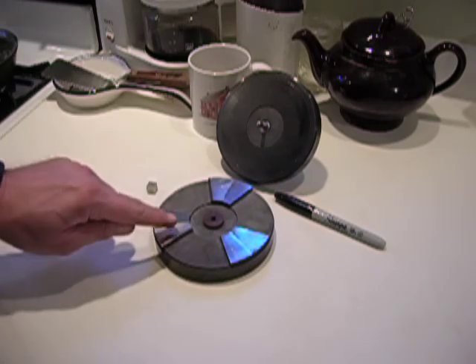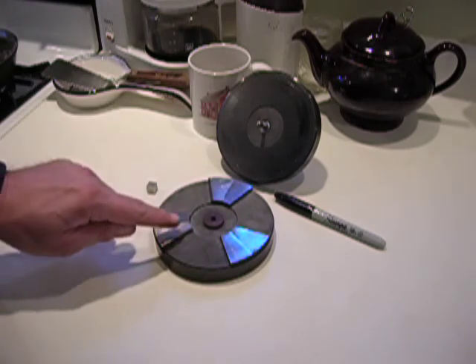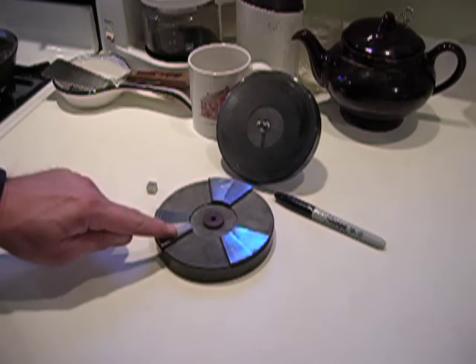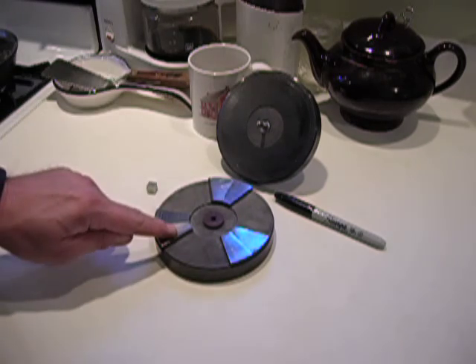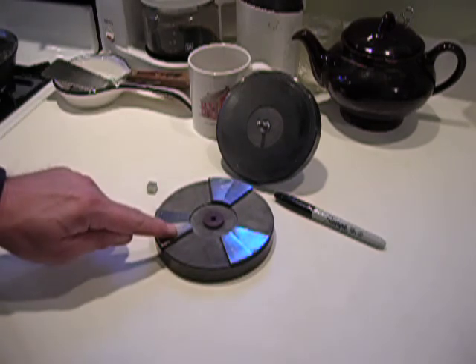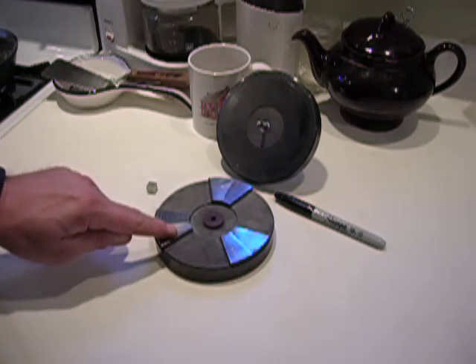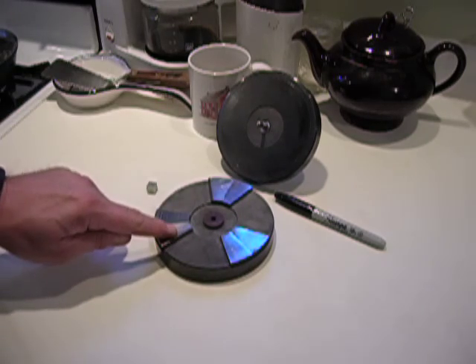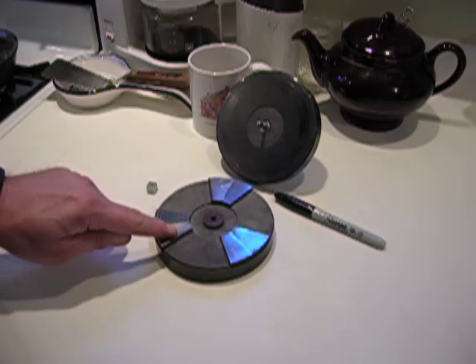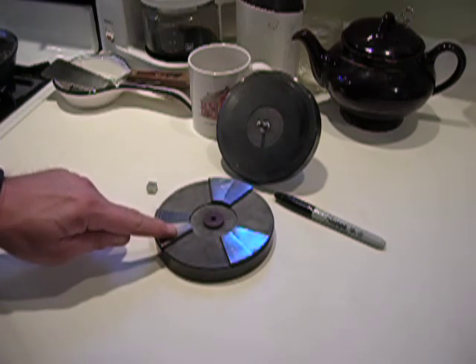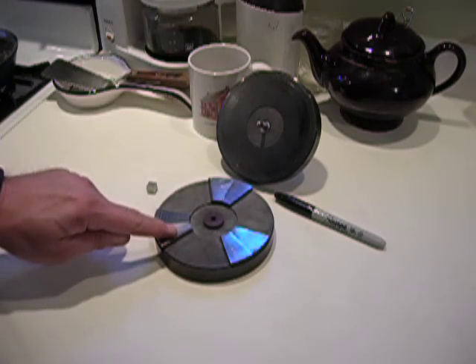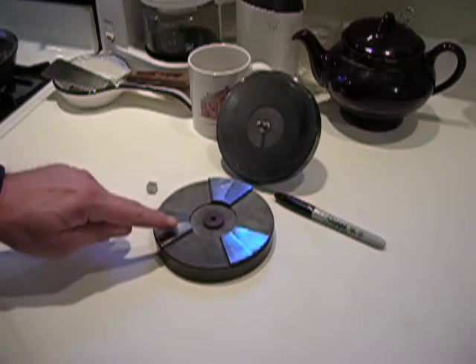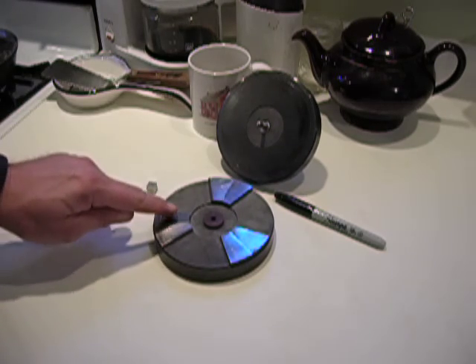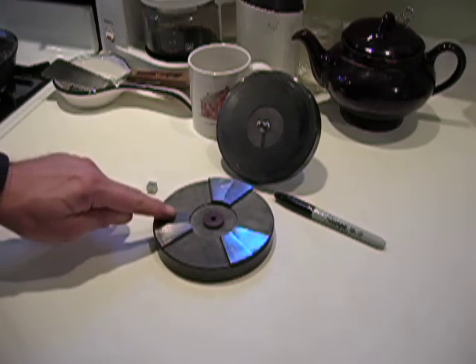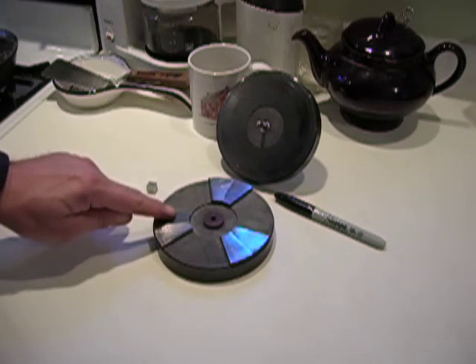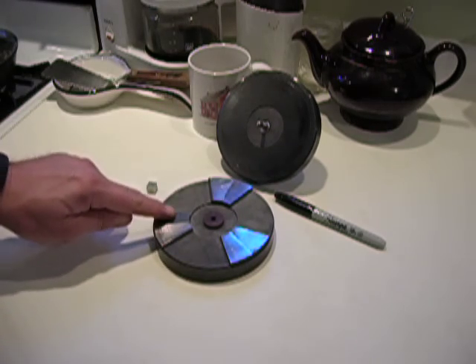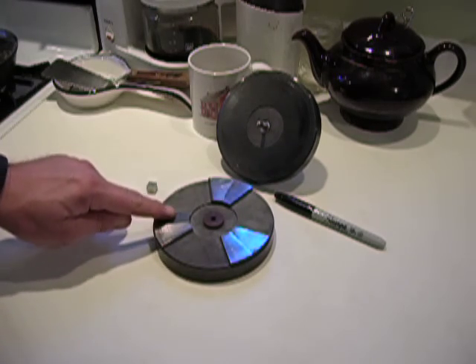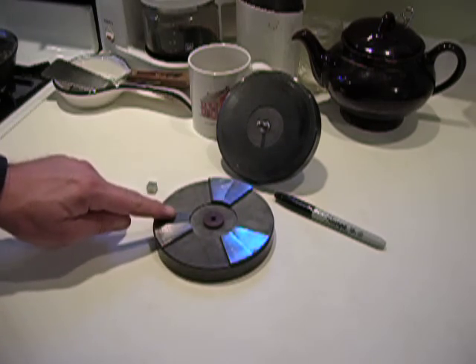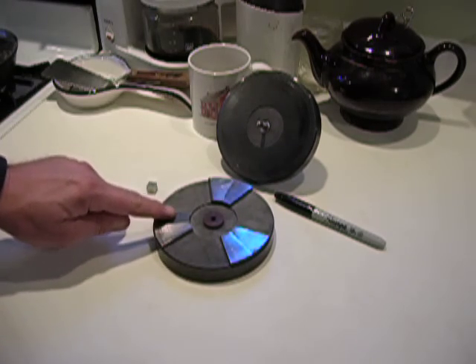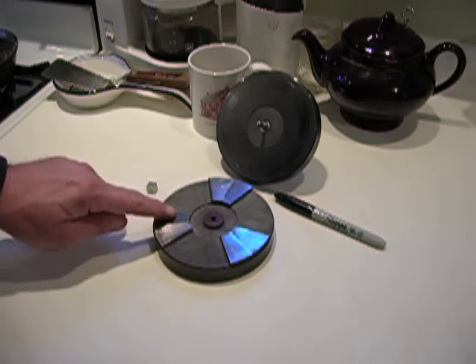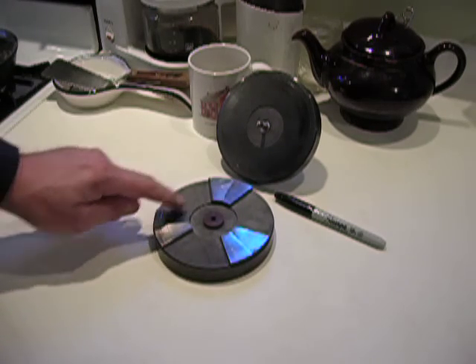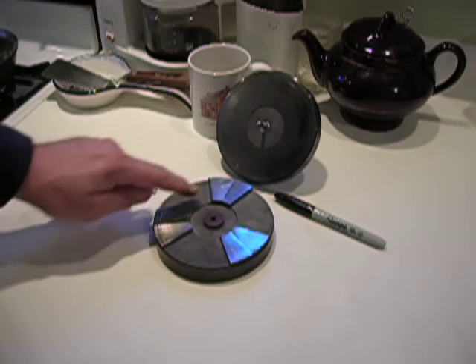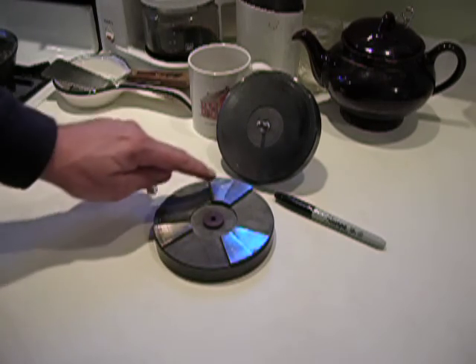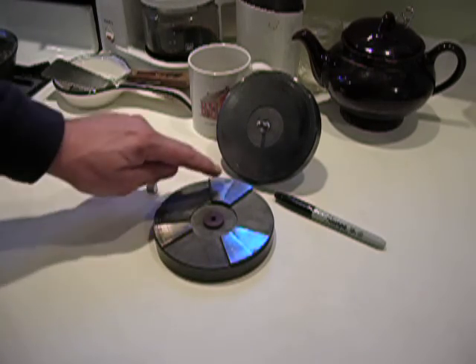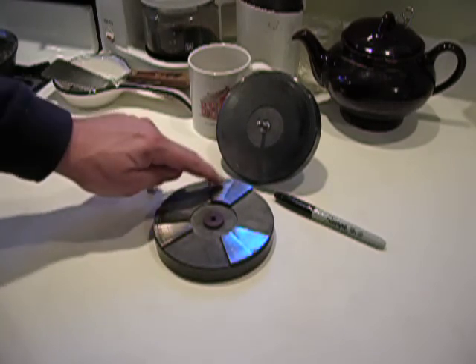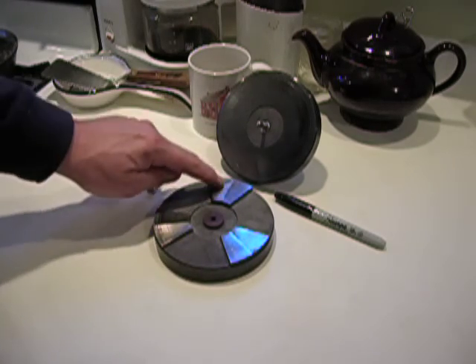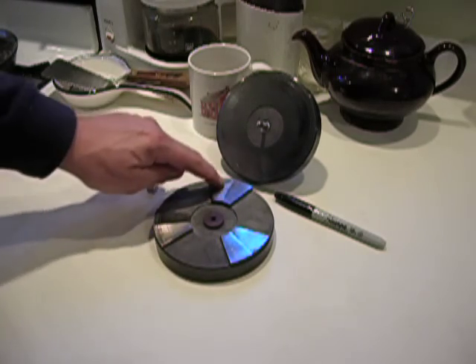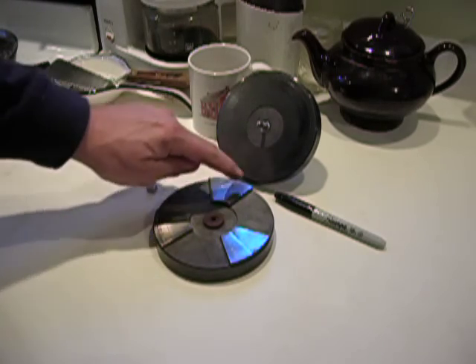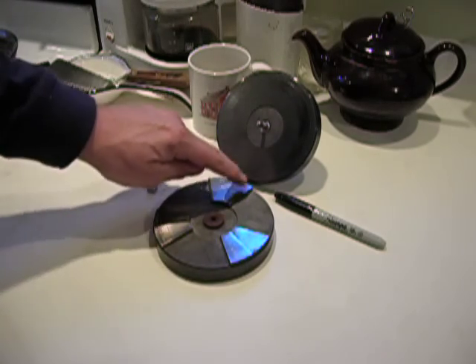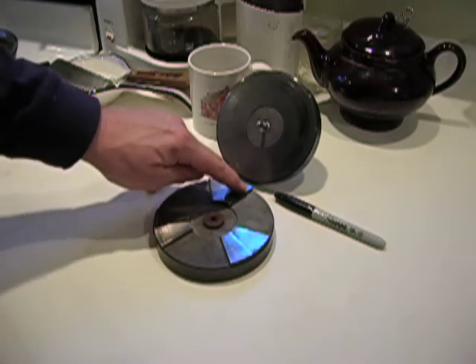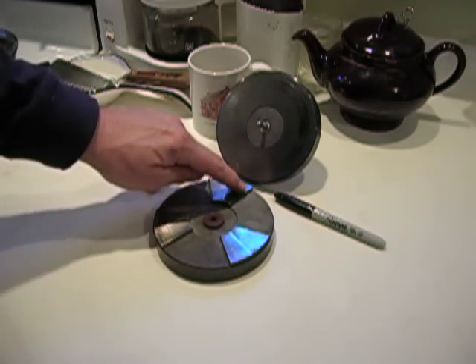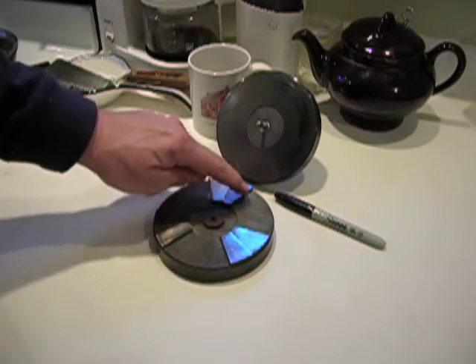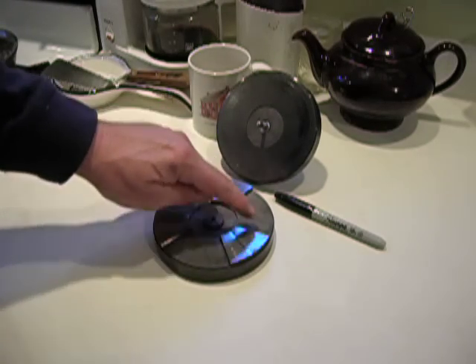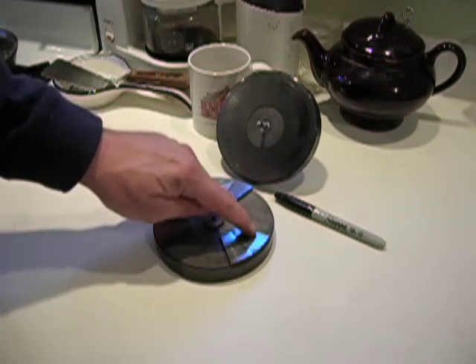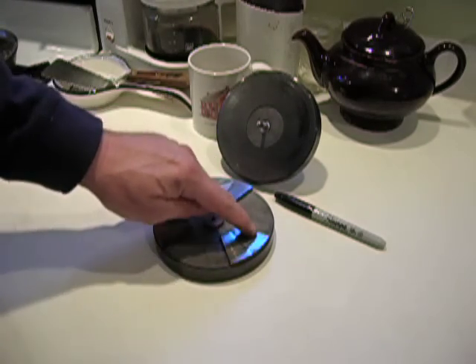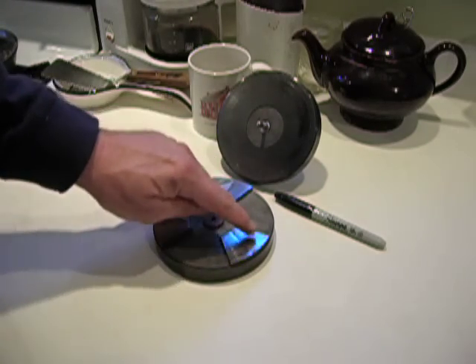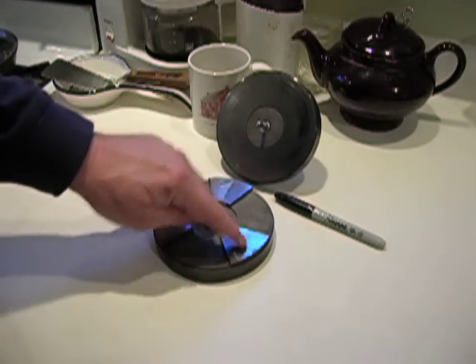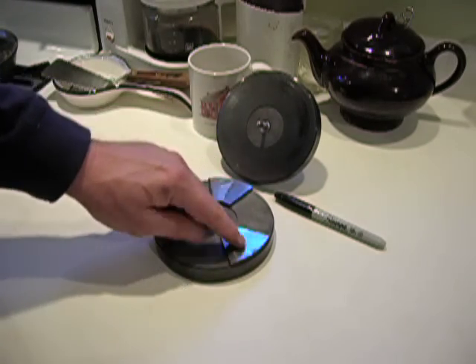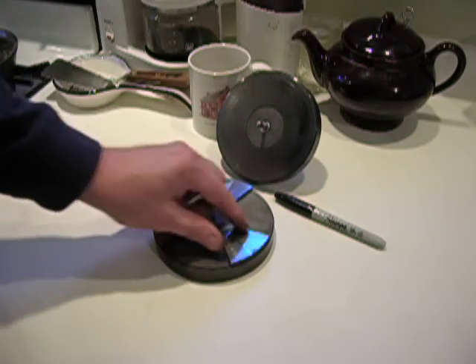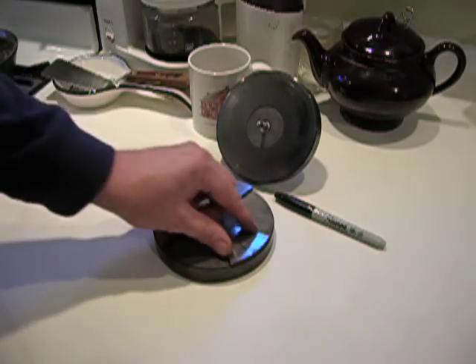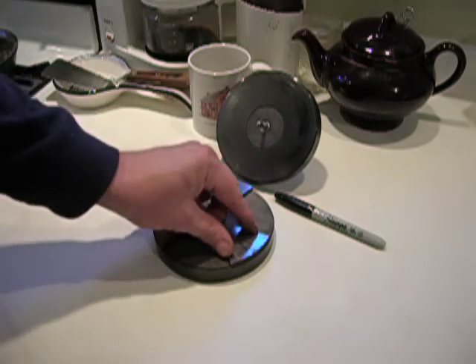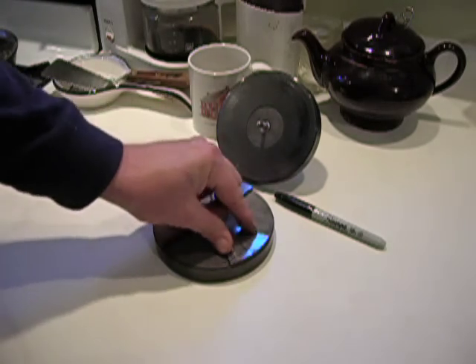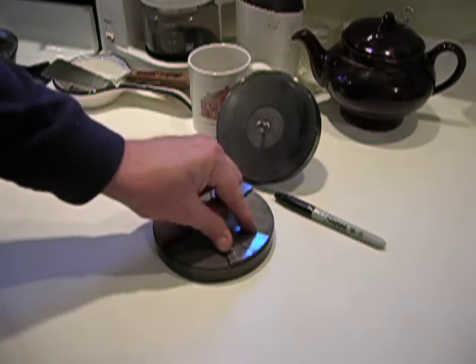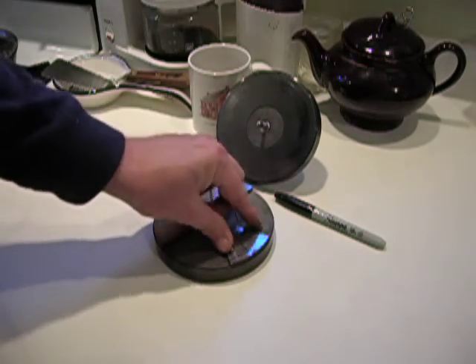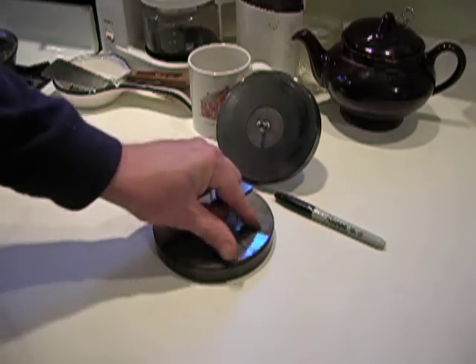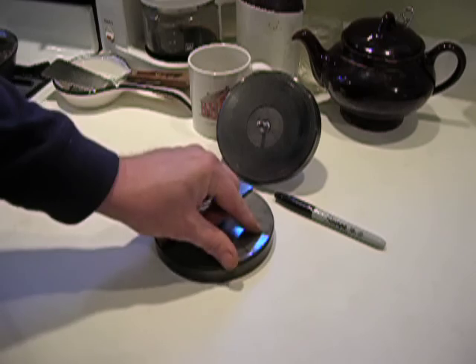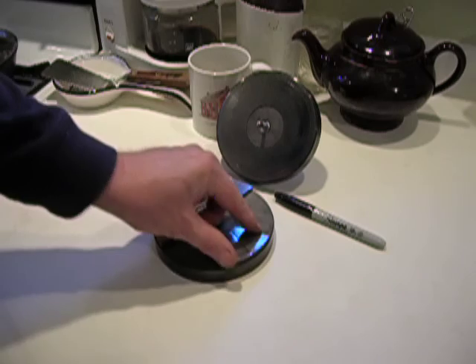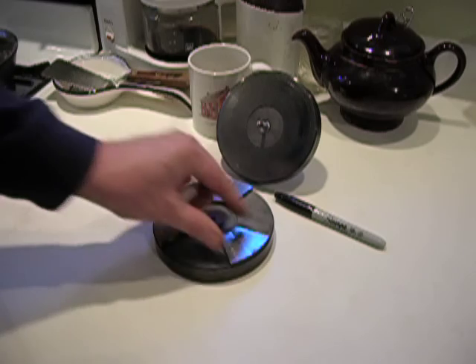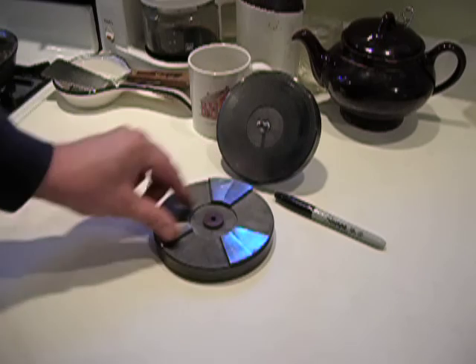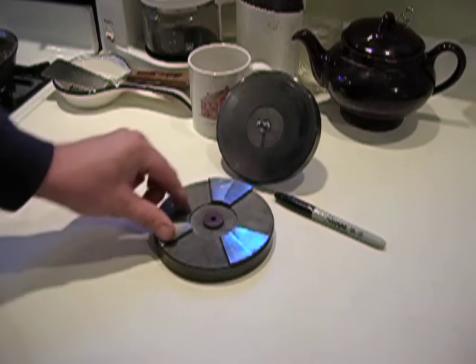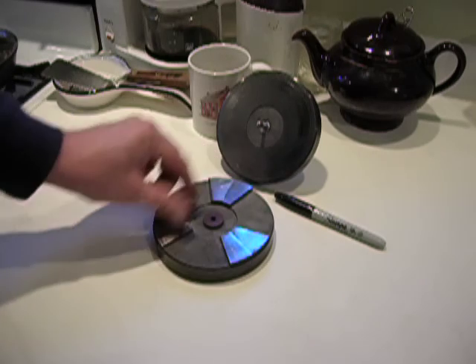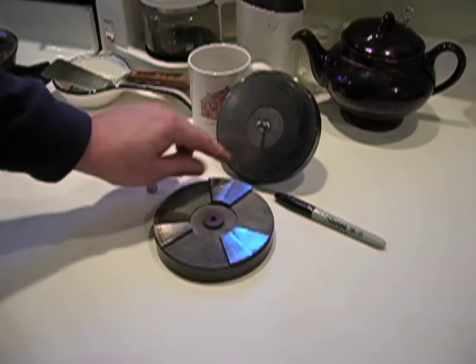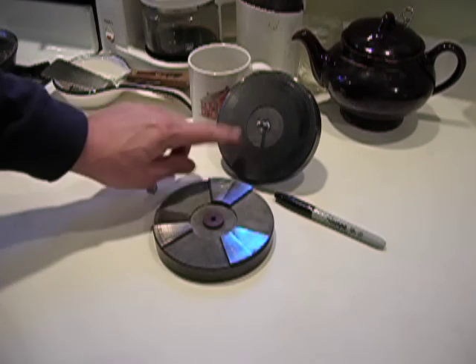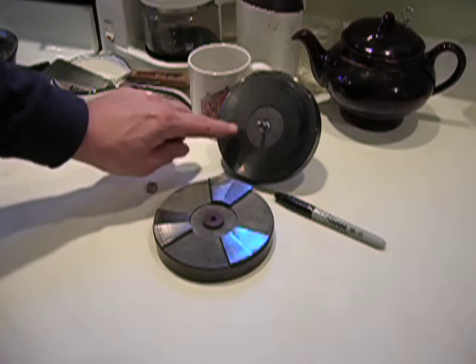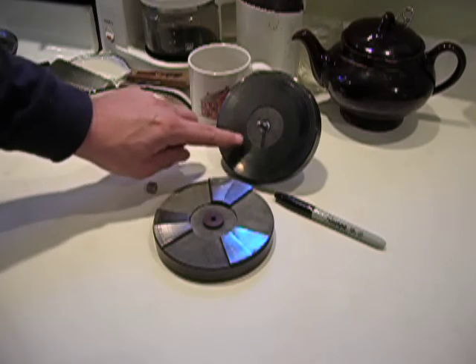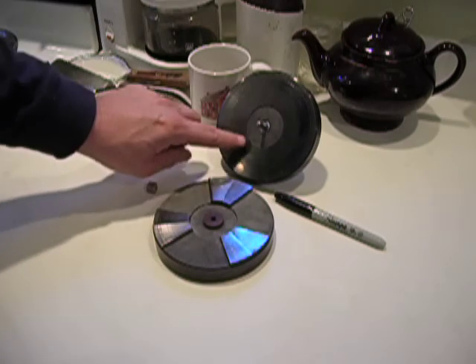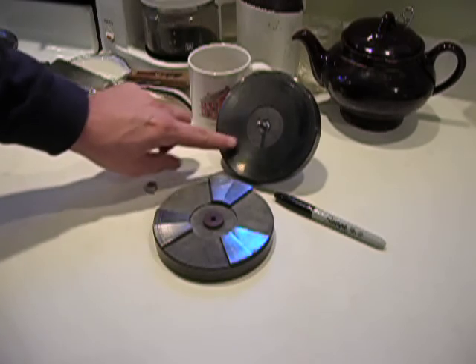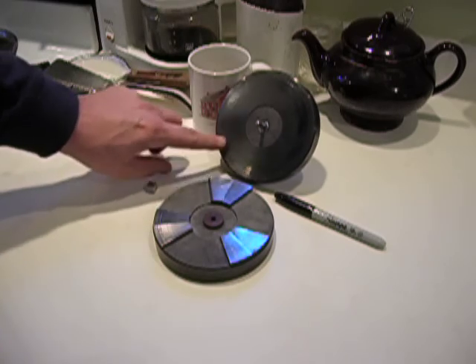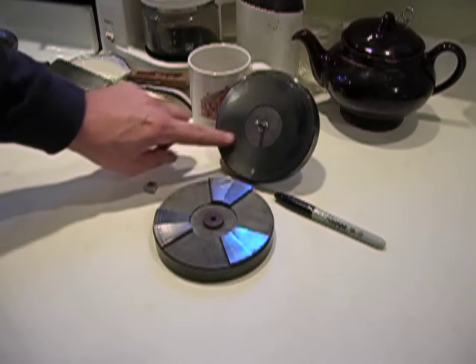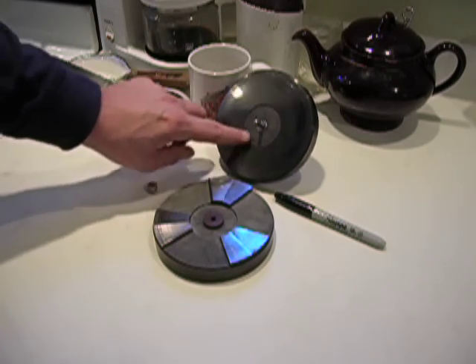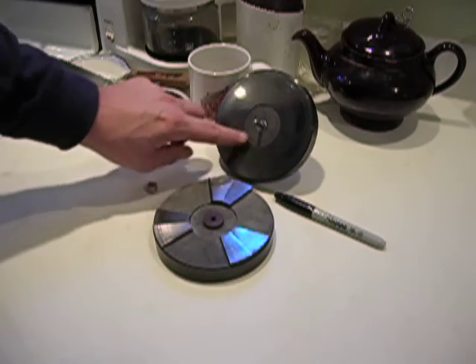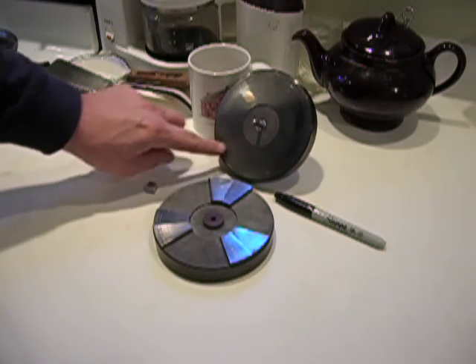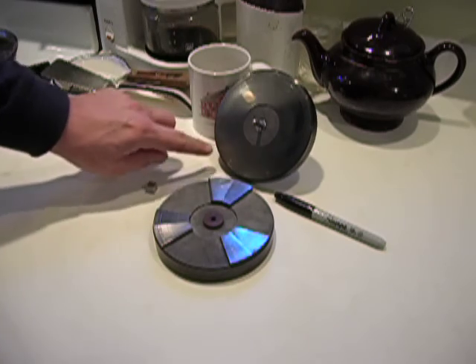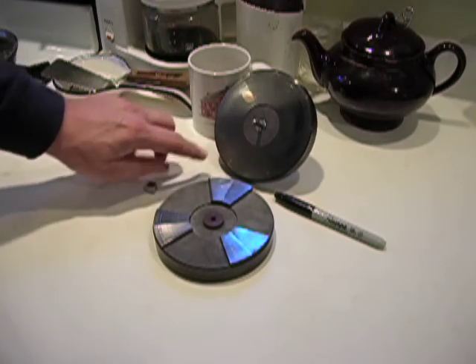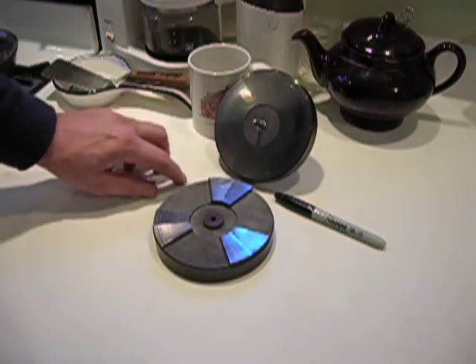This is a low pad, a high pad, a low and a high, a low and a high. Those are rigid, they don't move. This is a flat surface.